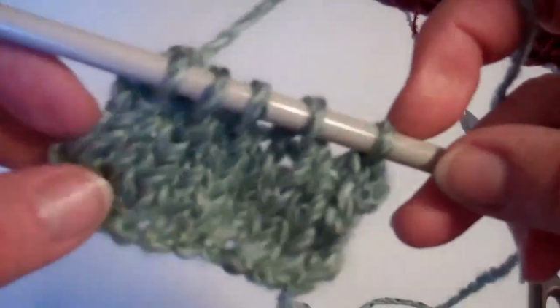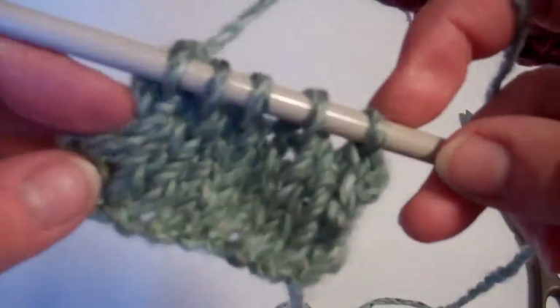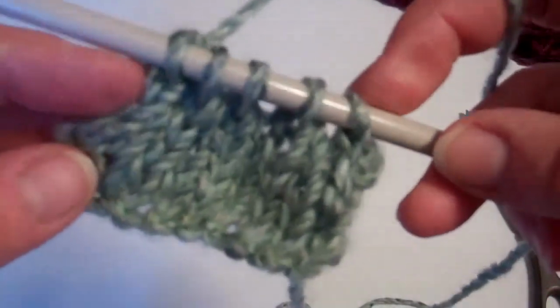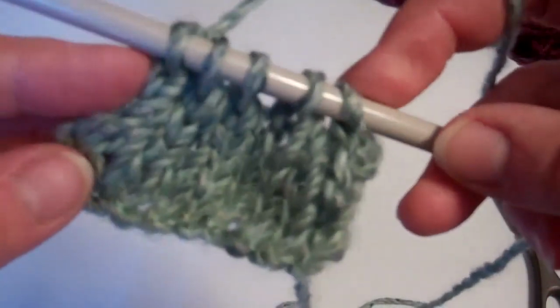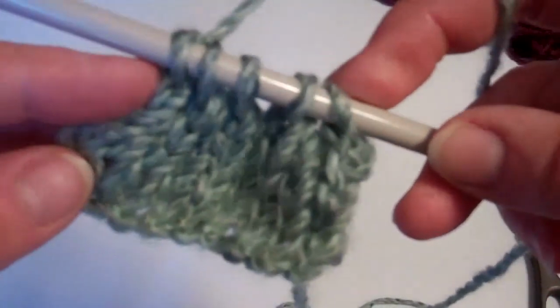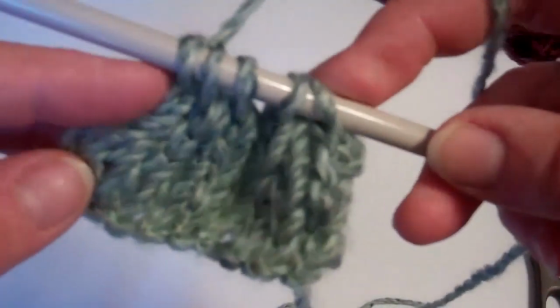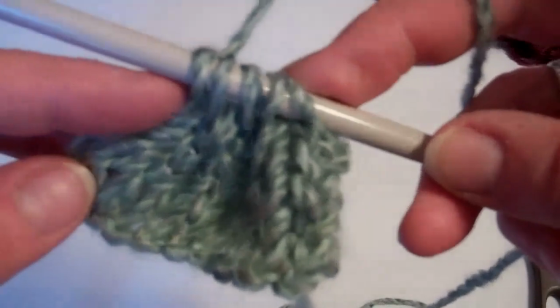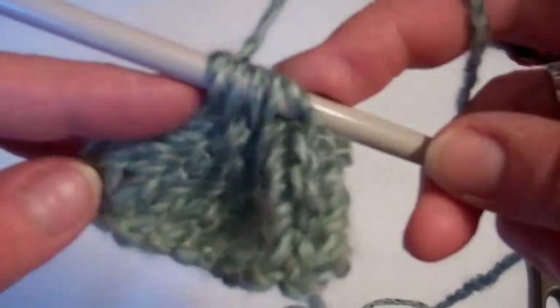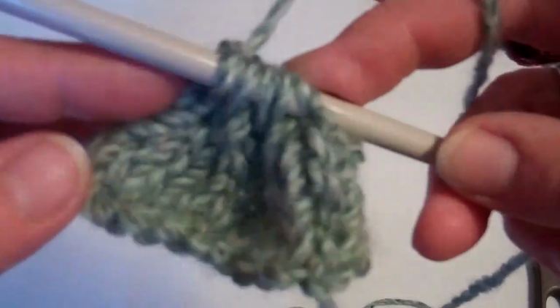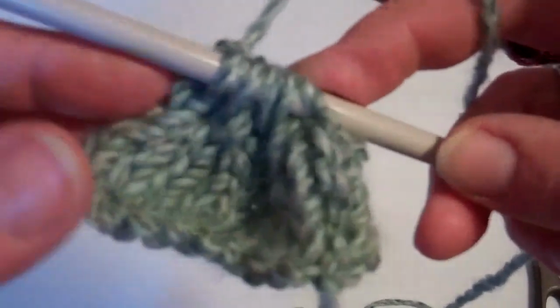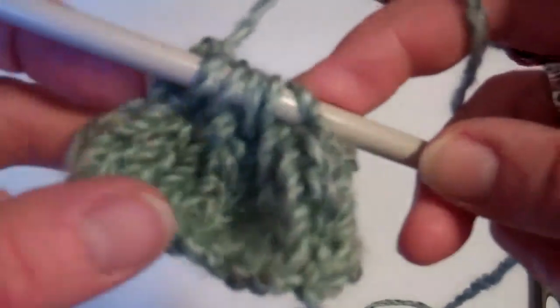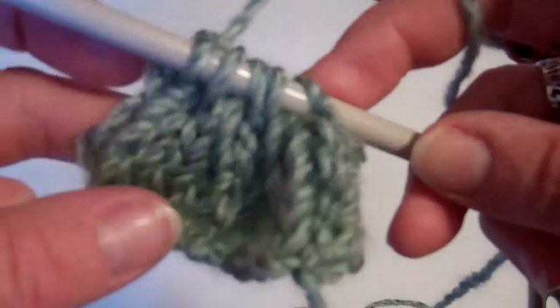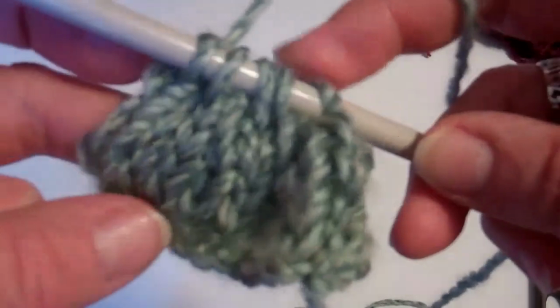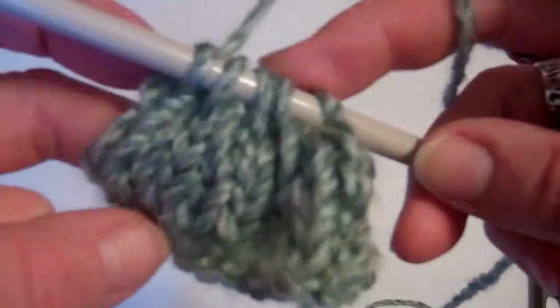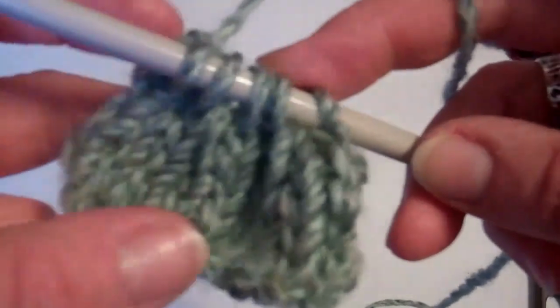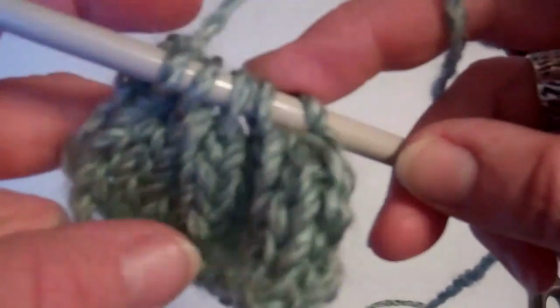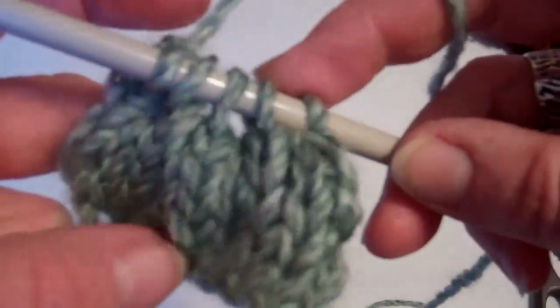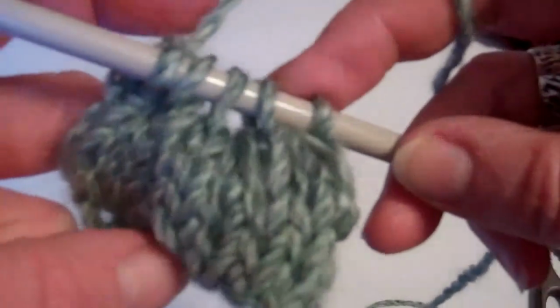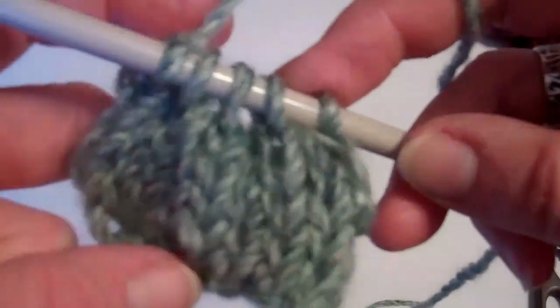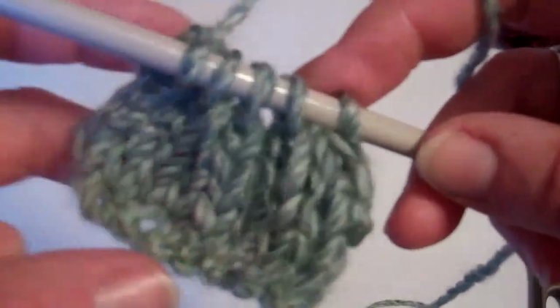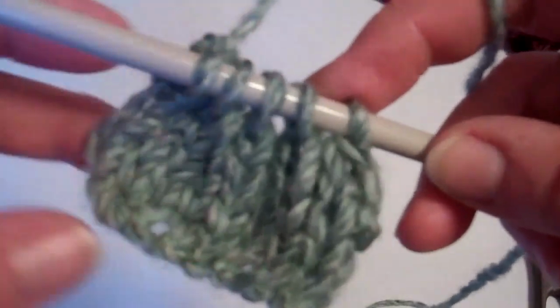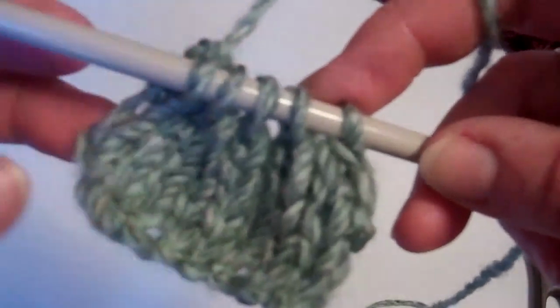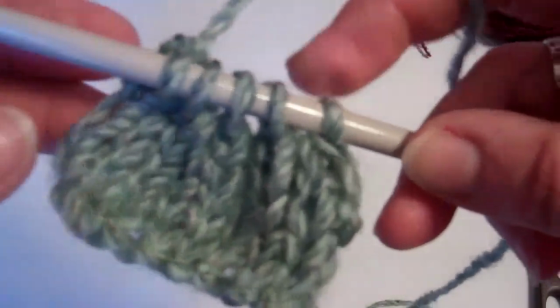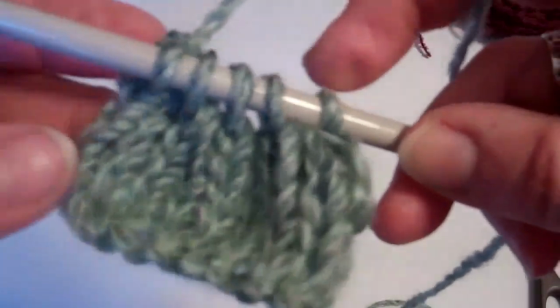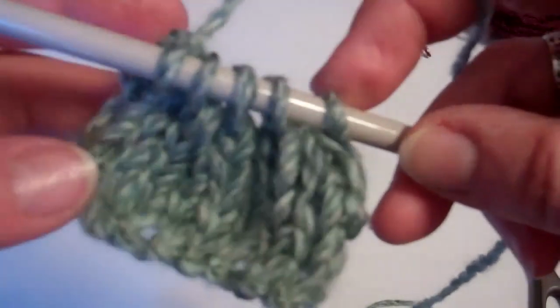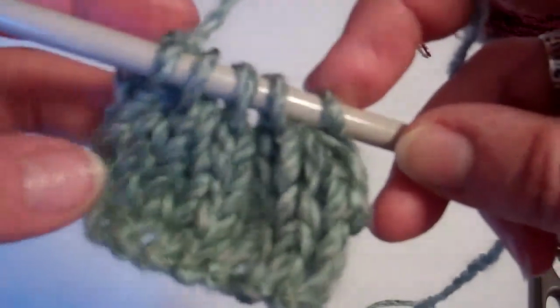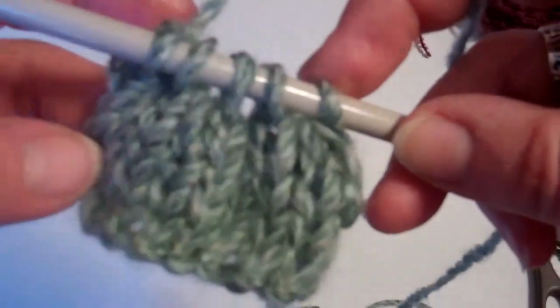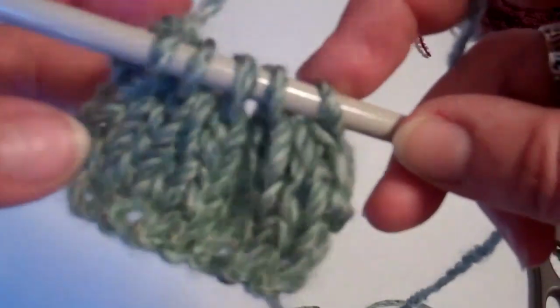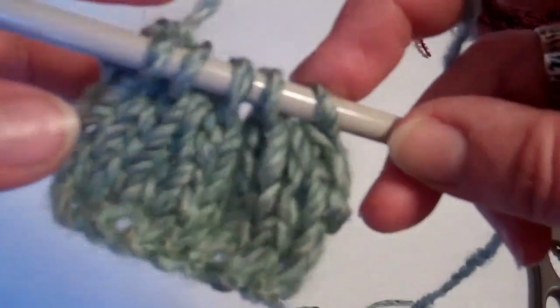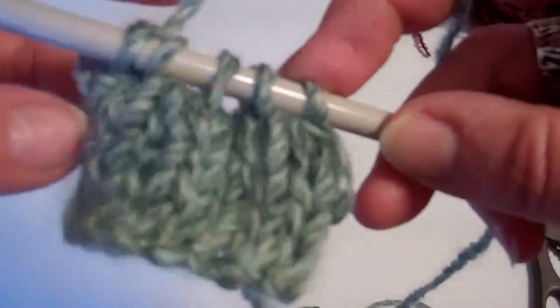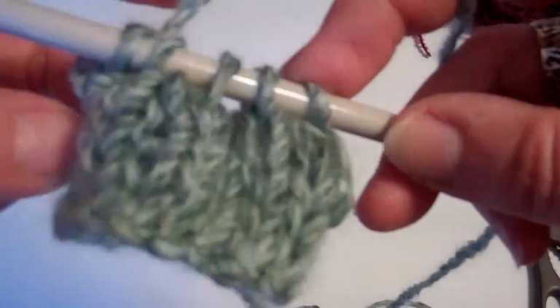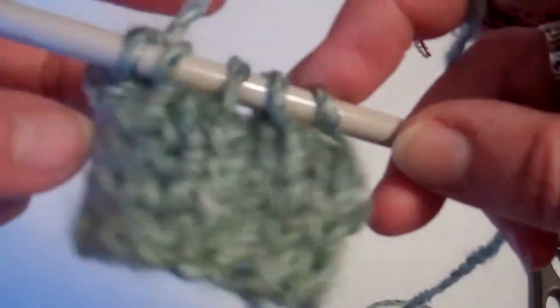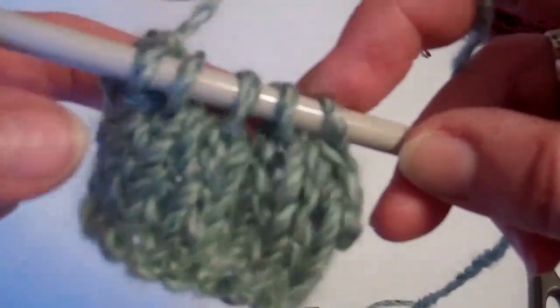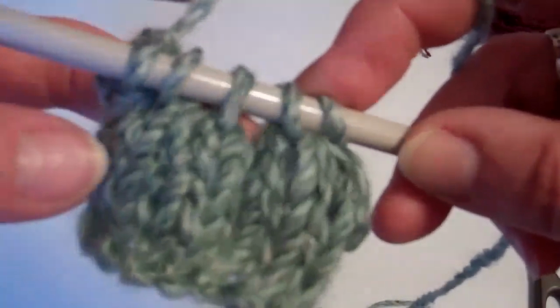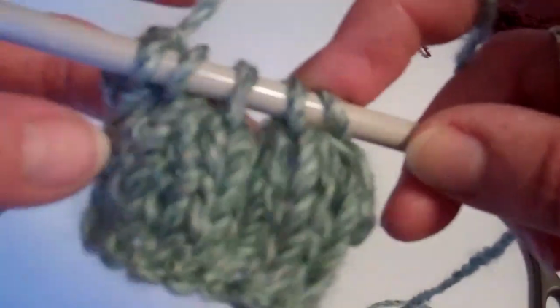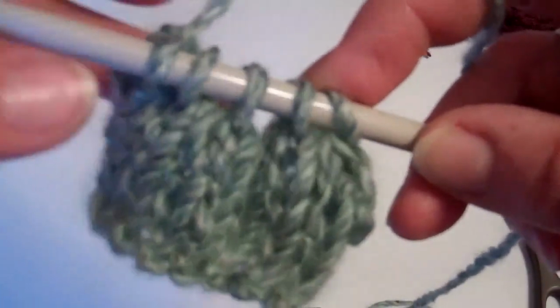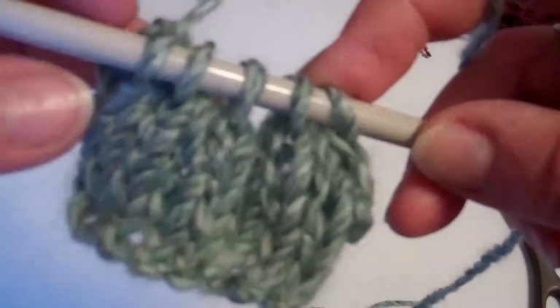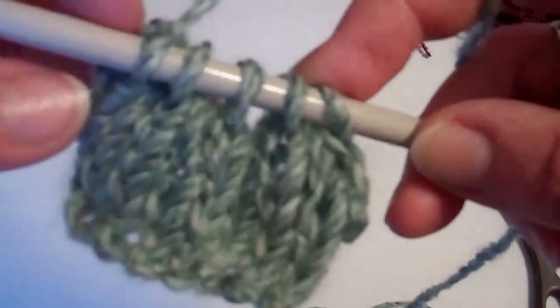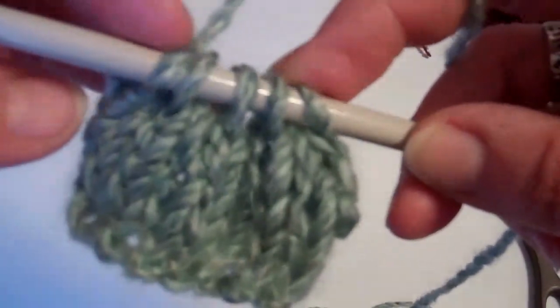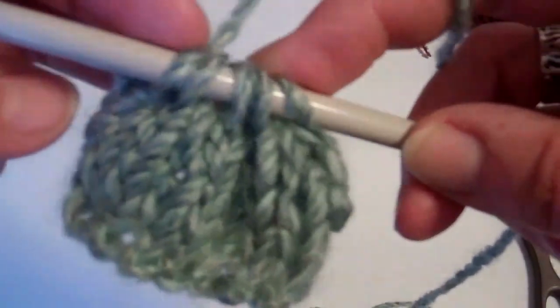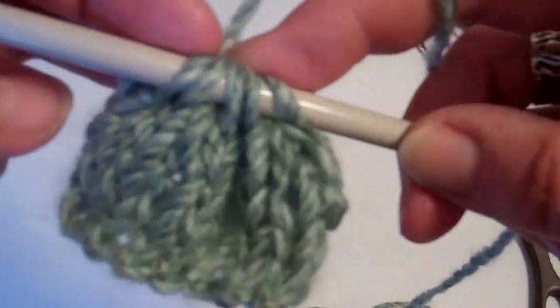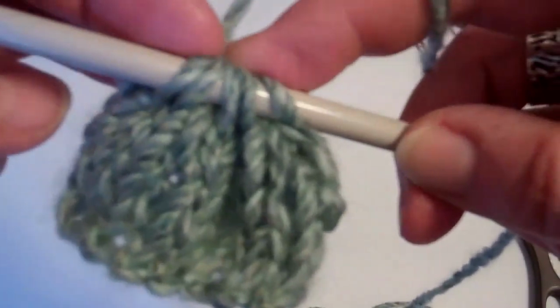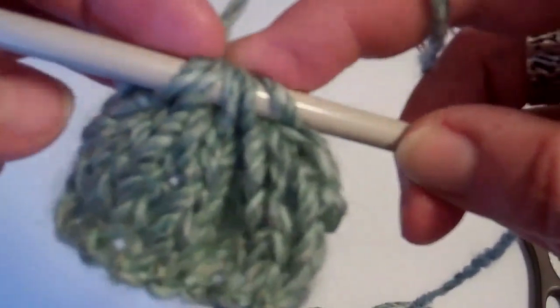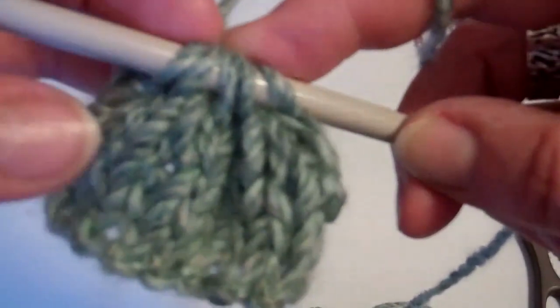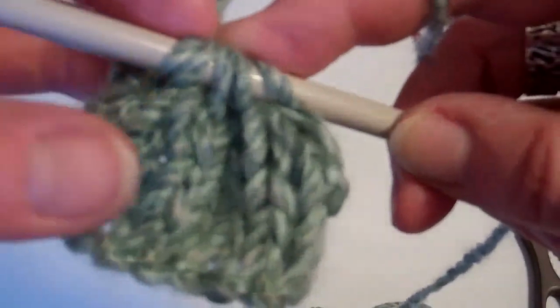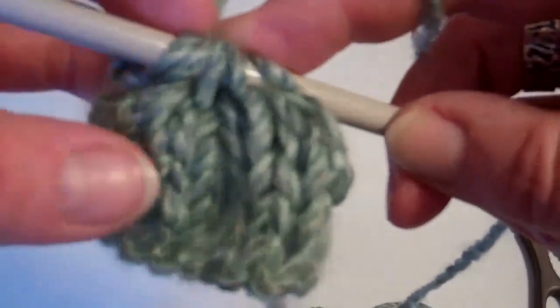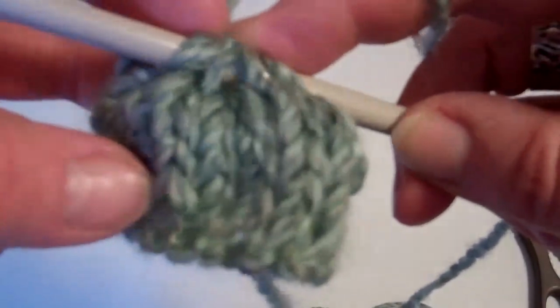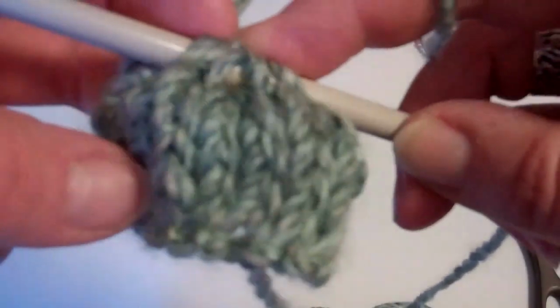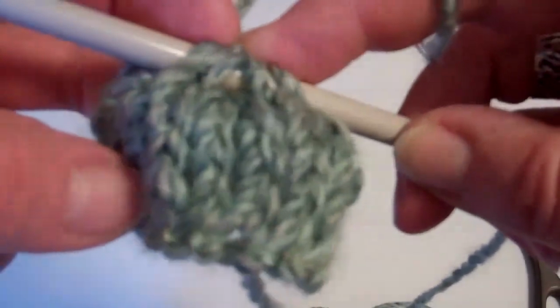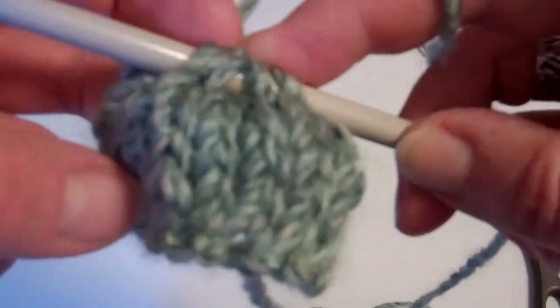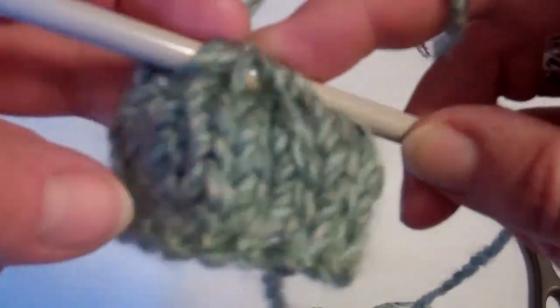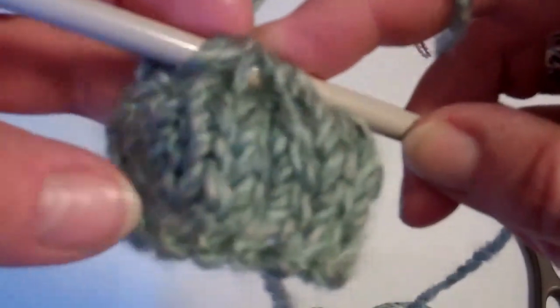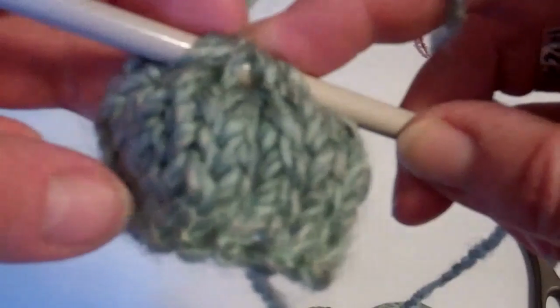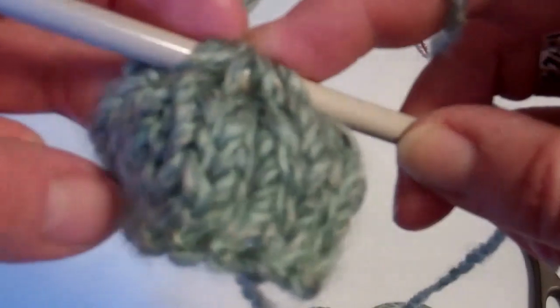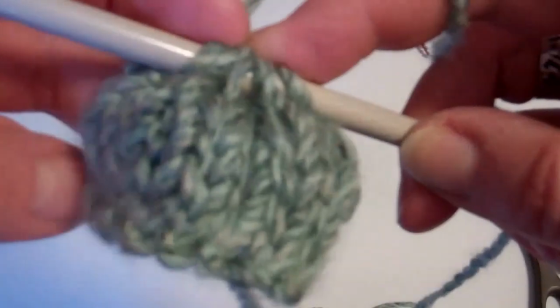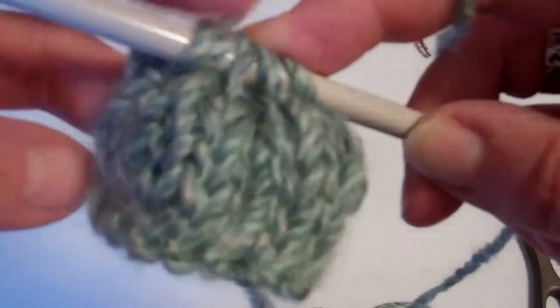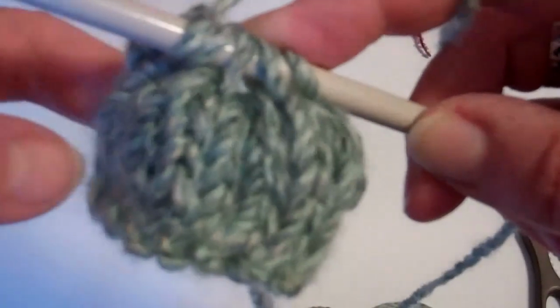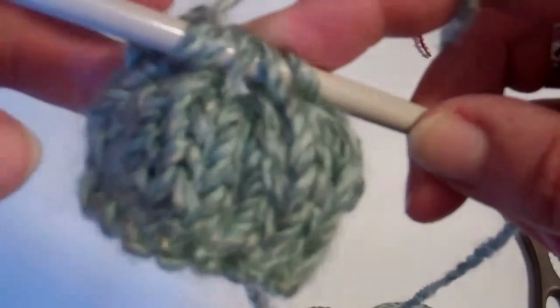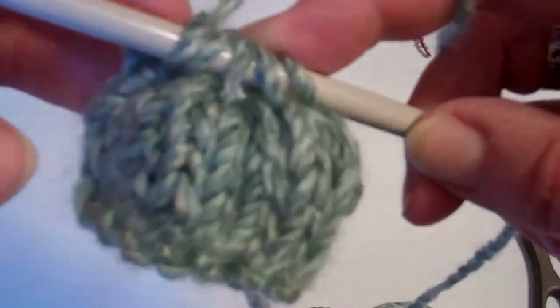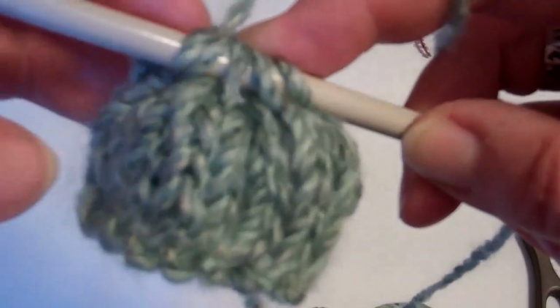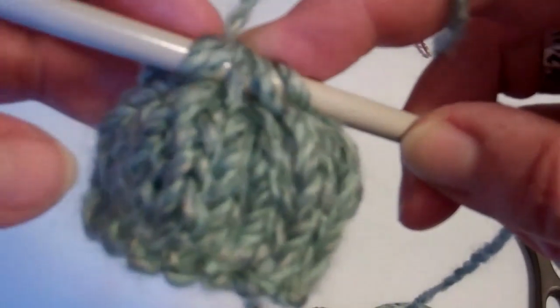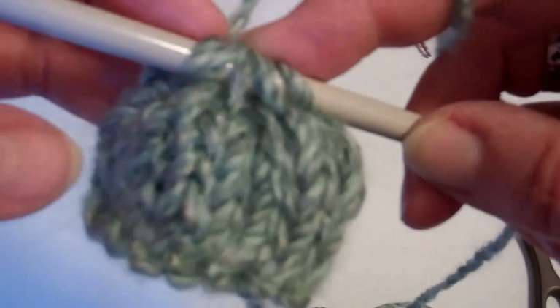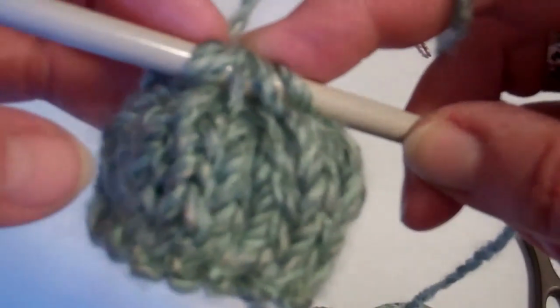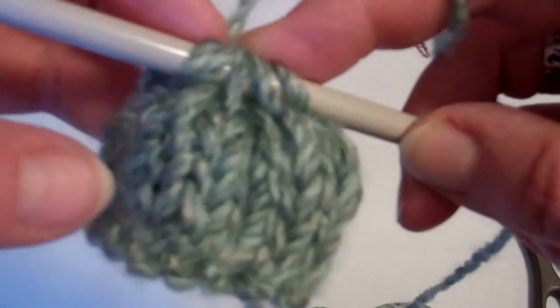And you can see how it — if this was a hat, it would pull it all together and make it hat shaped.